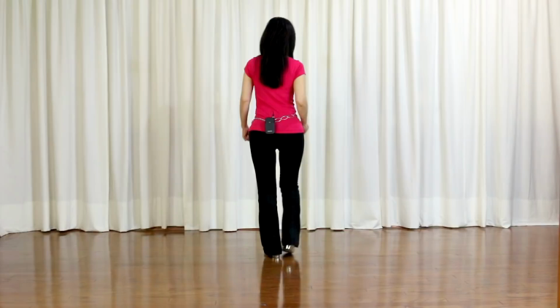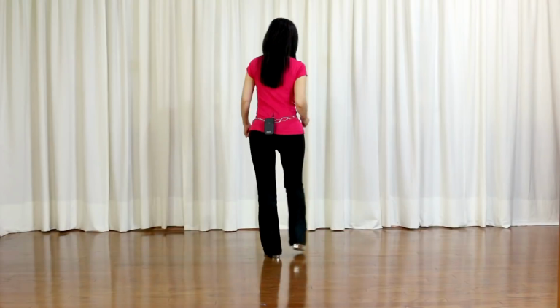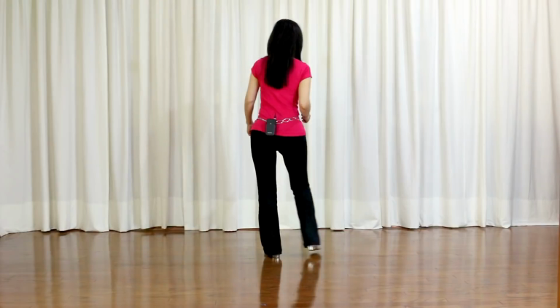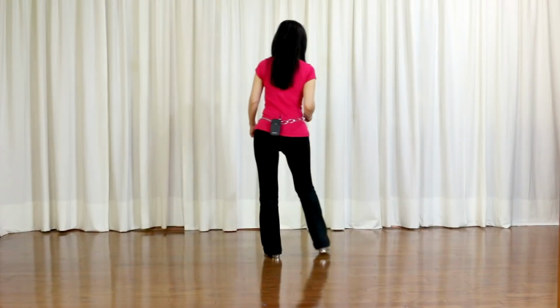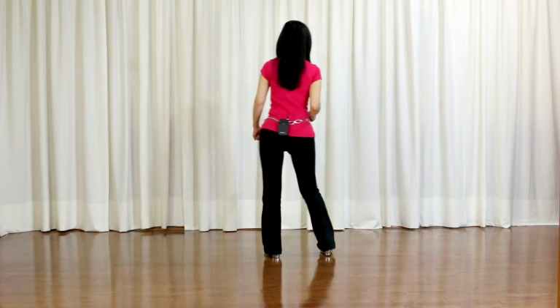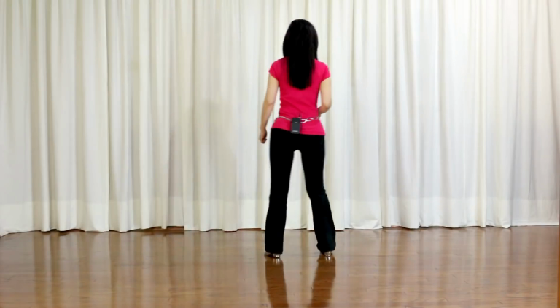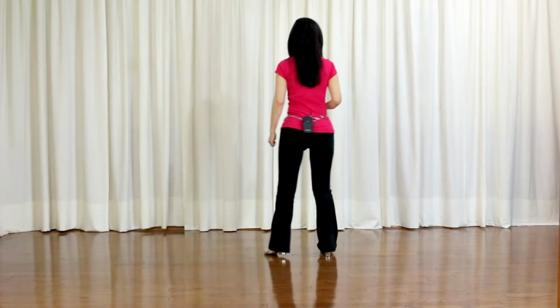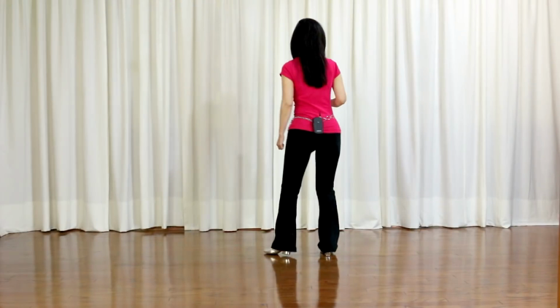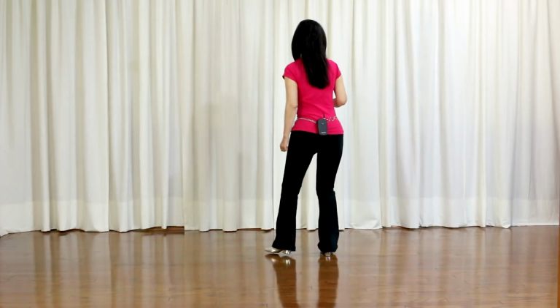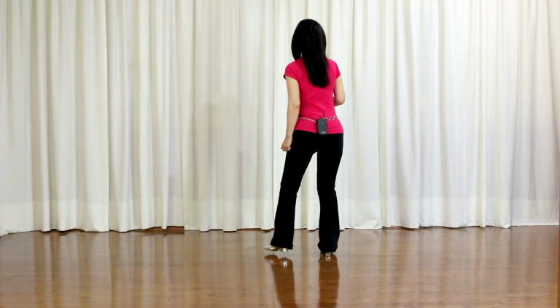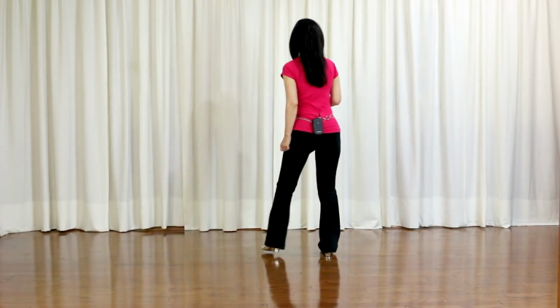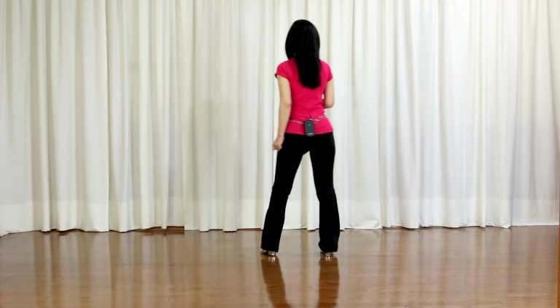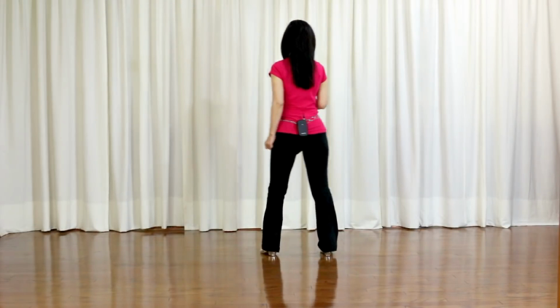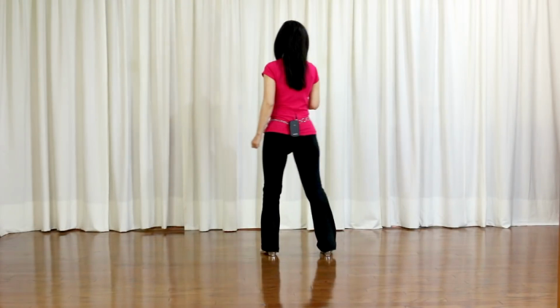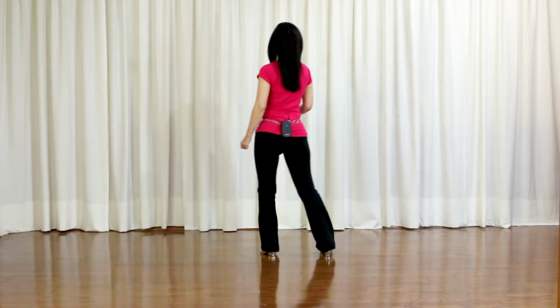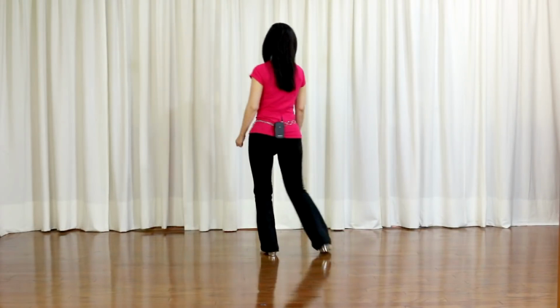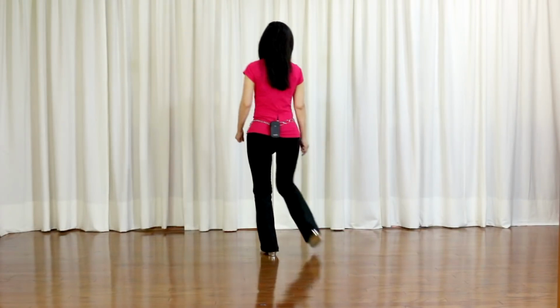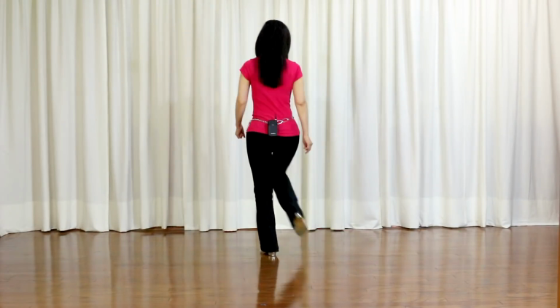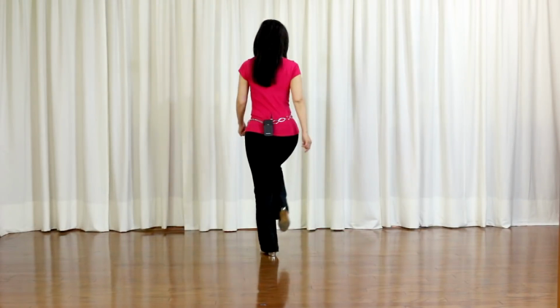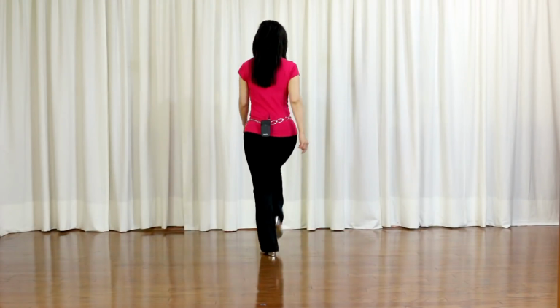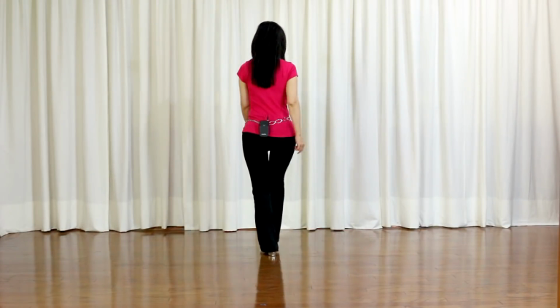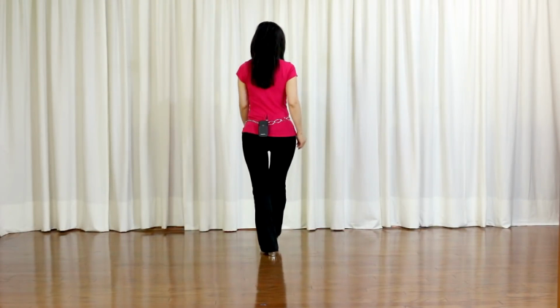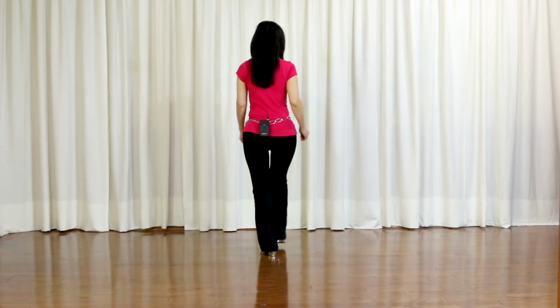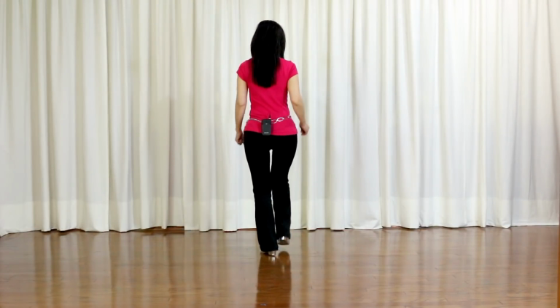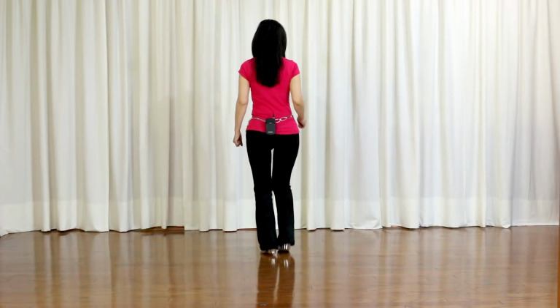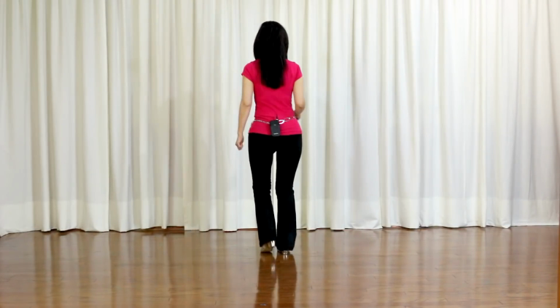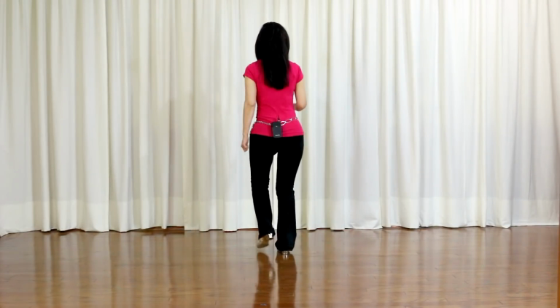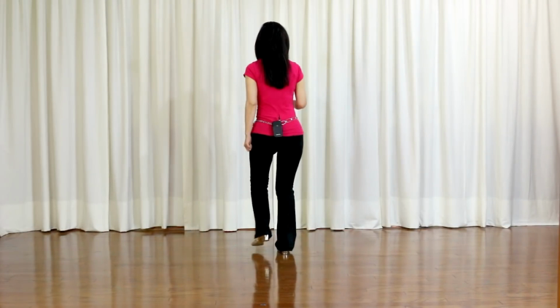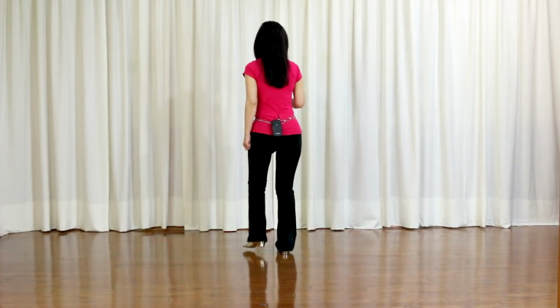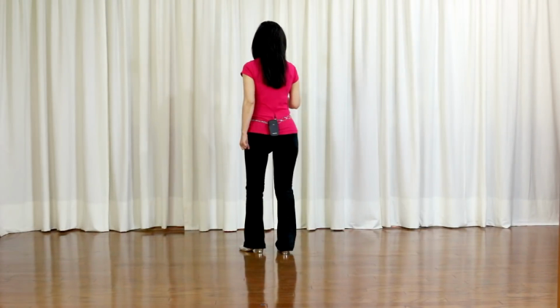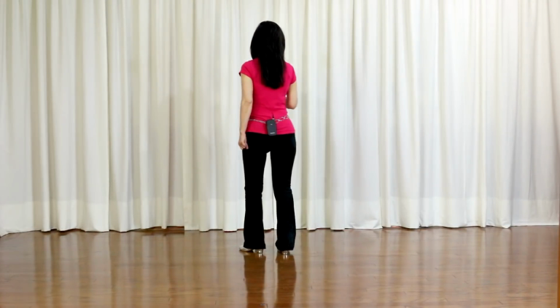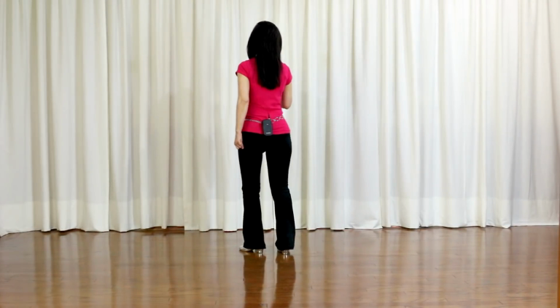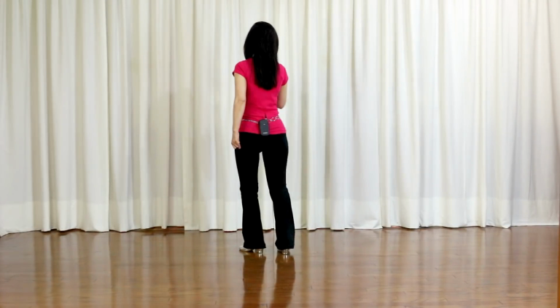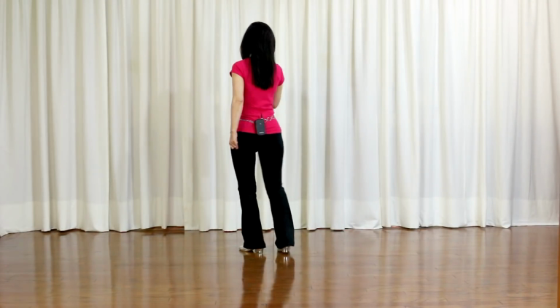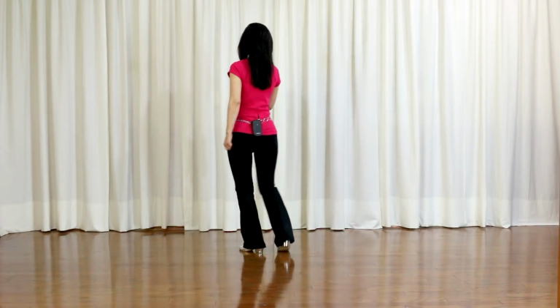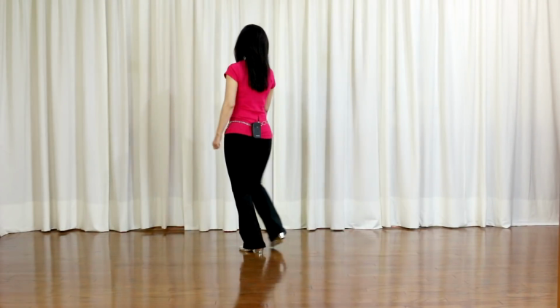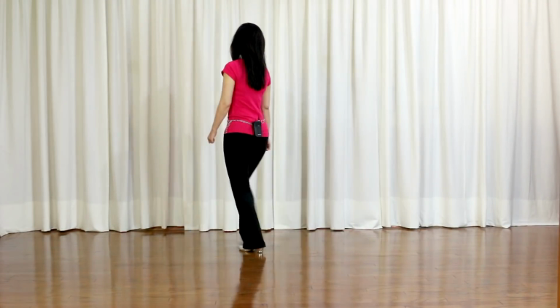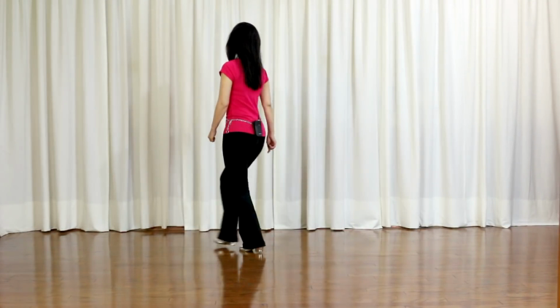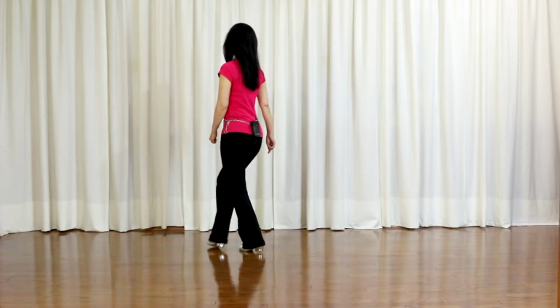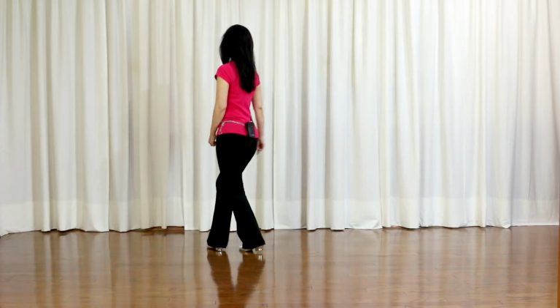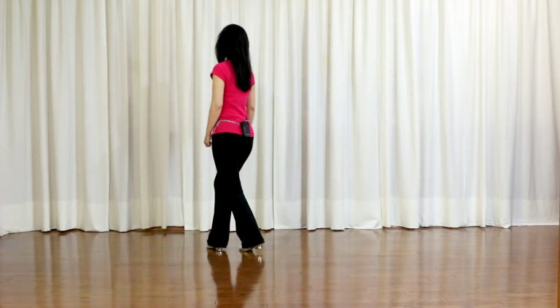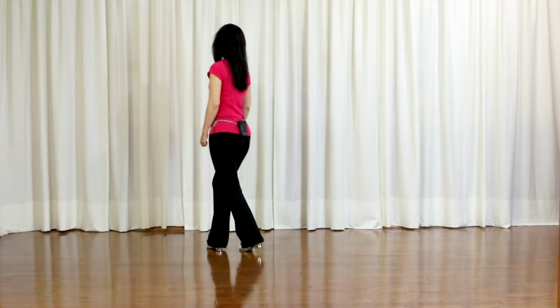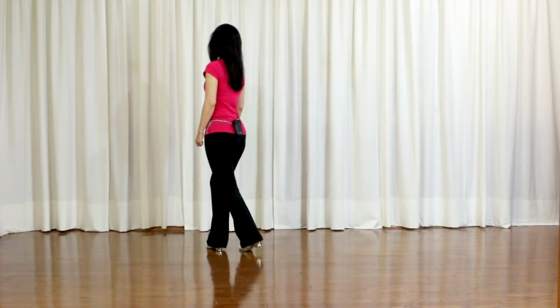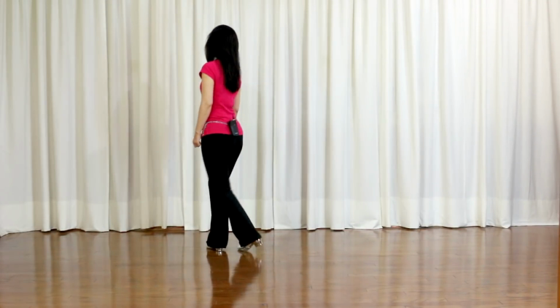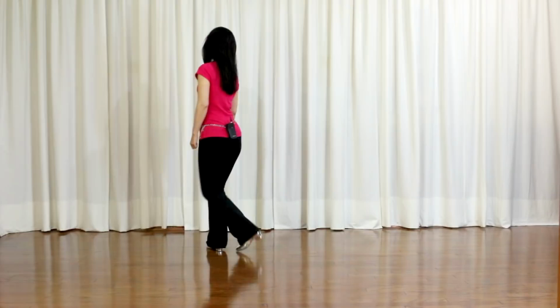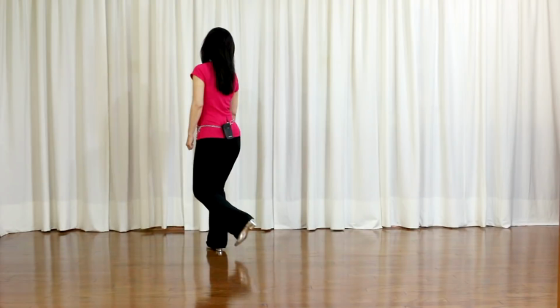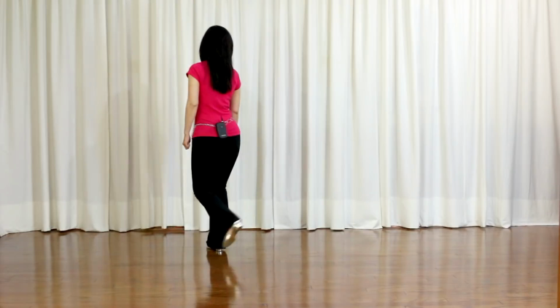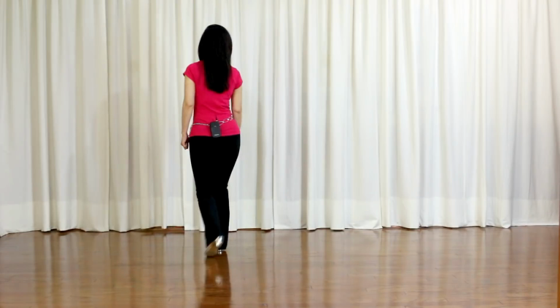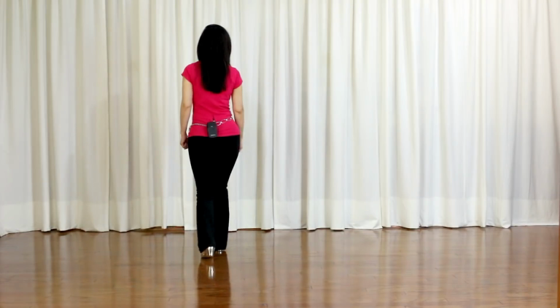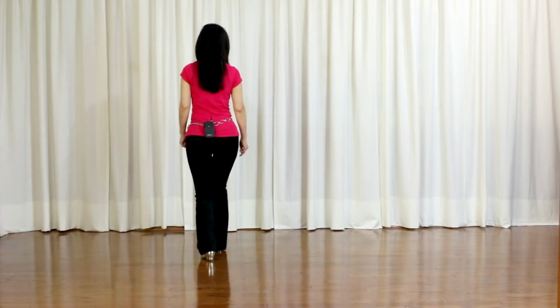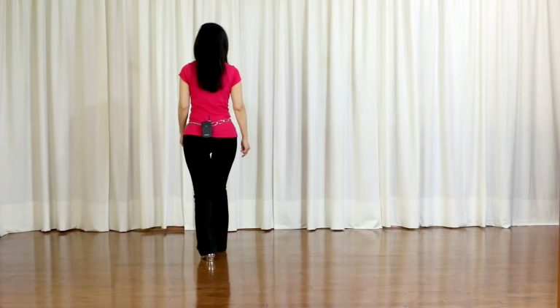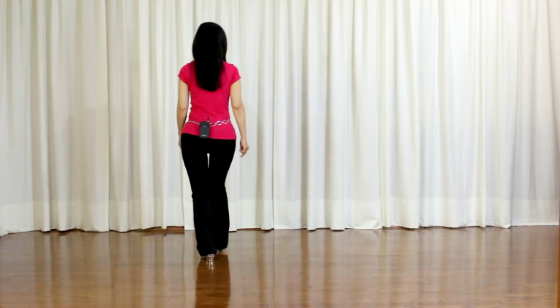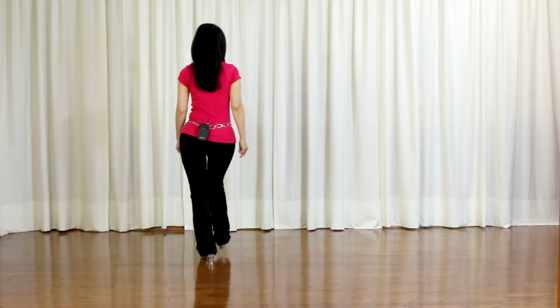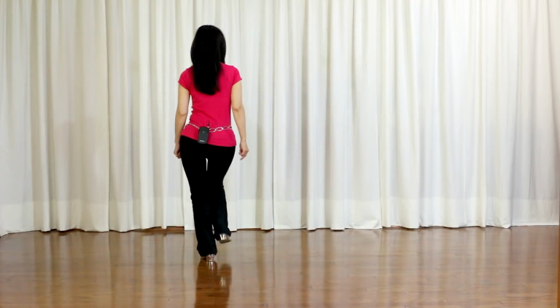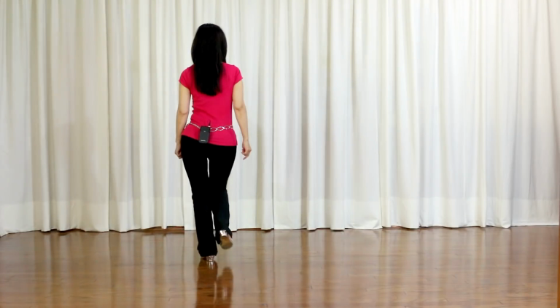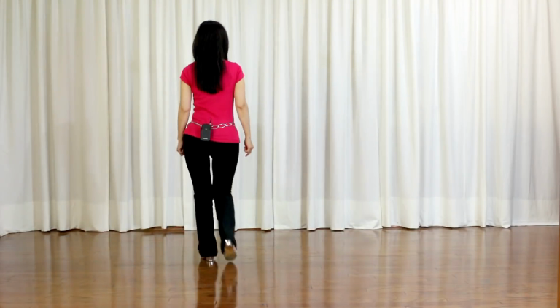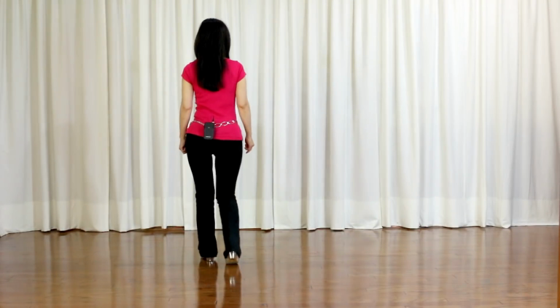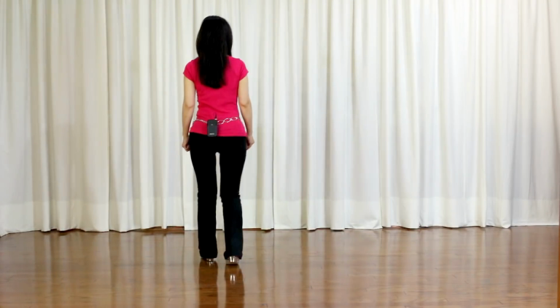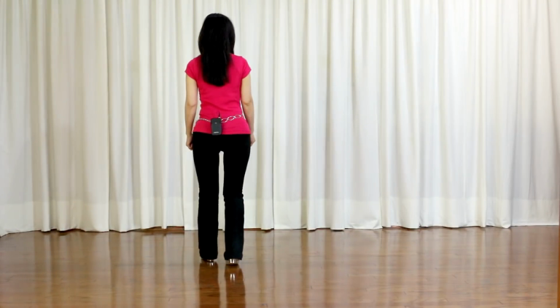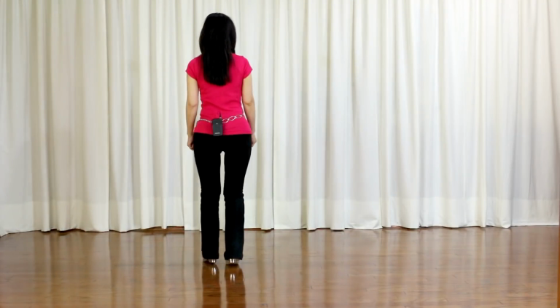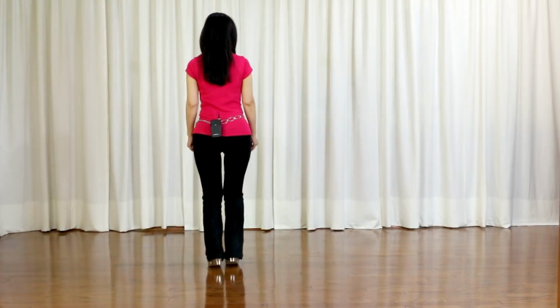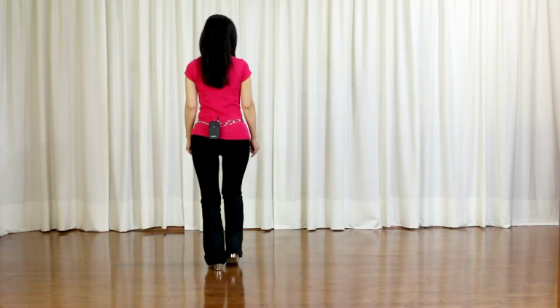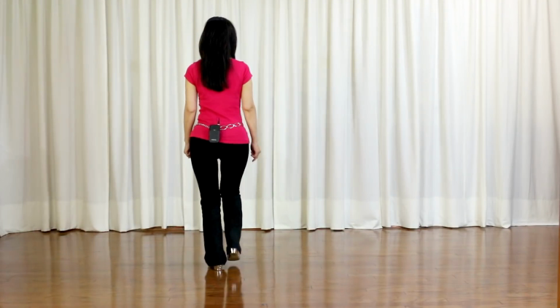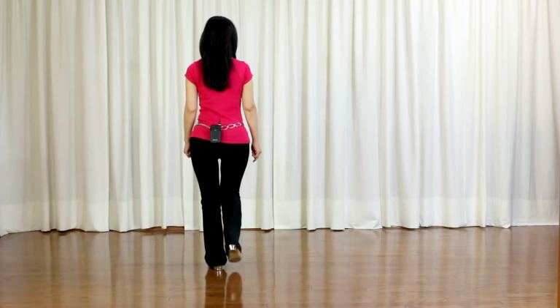Side rock, recover. Kick, ball, change. Cross, back. Shove, fall, back.